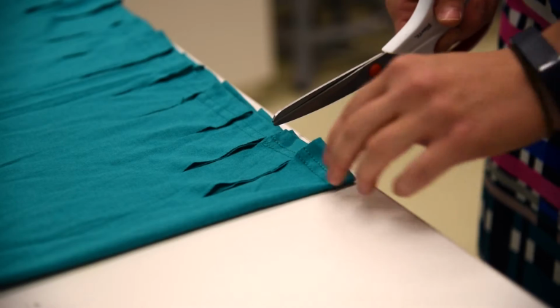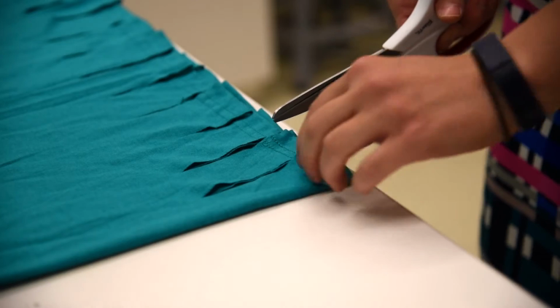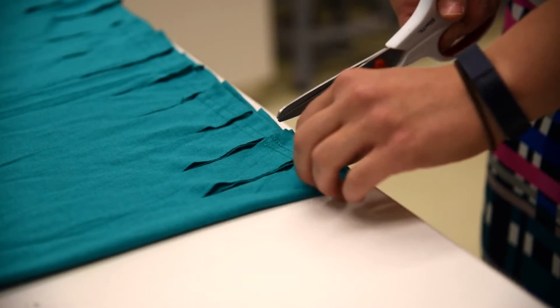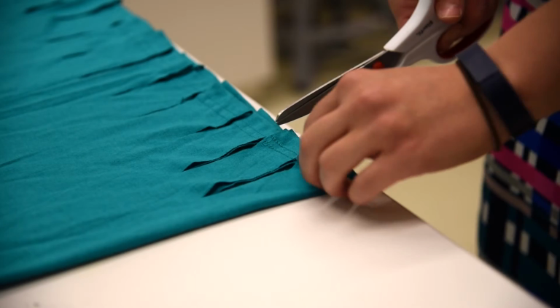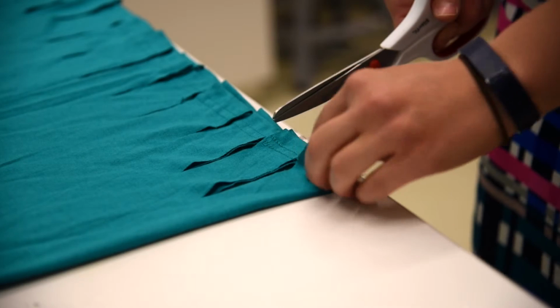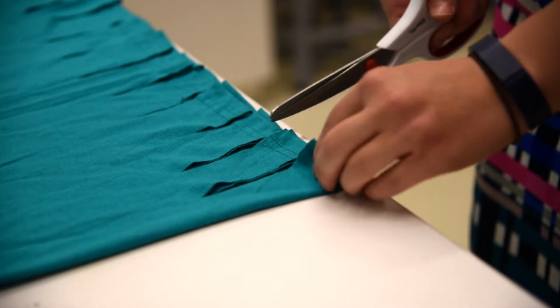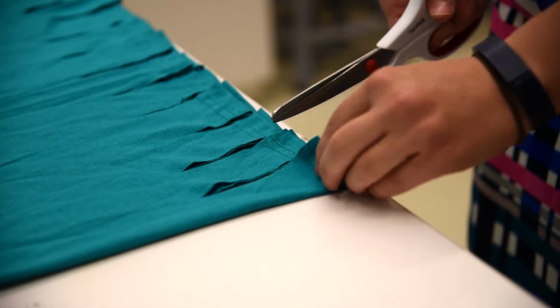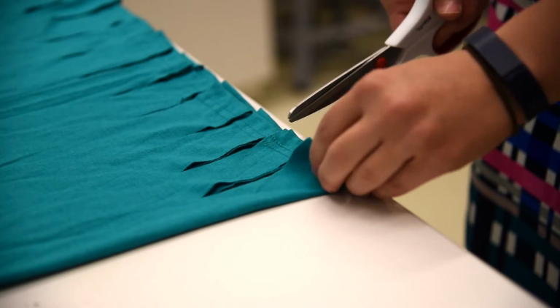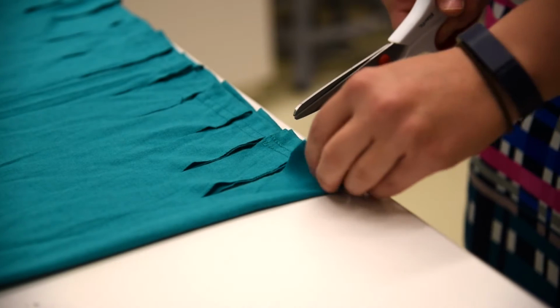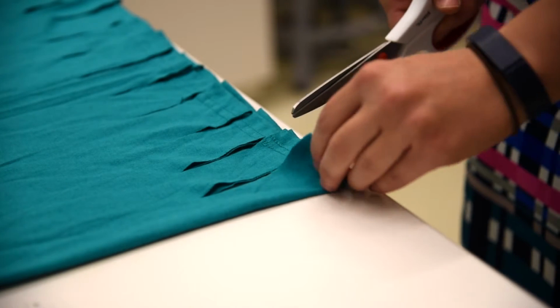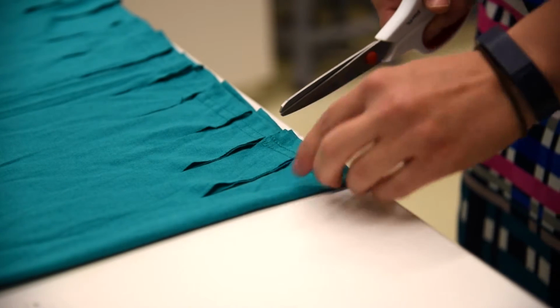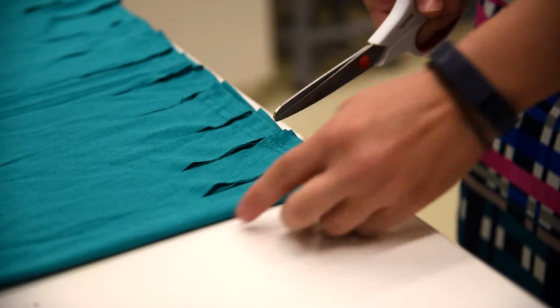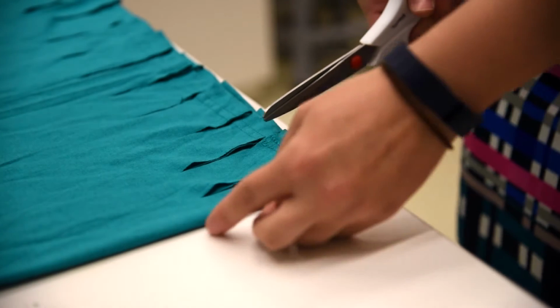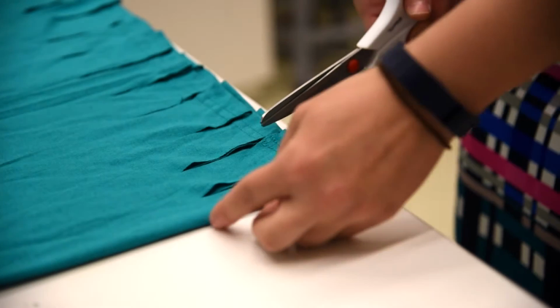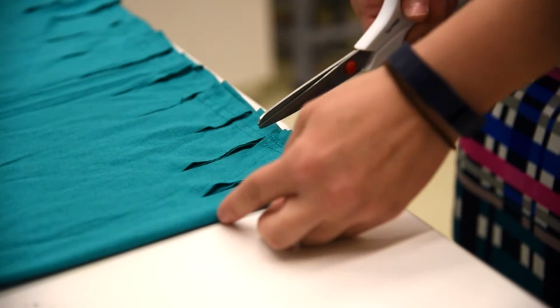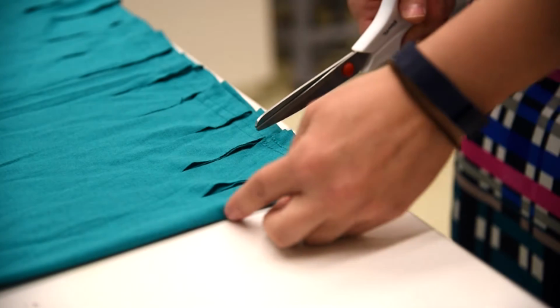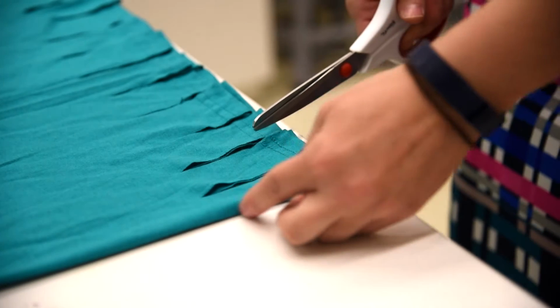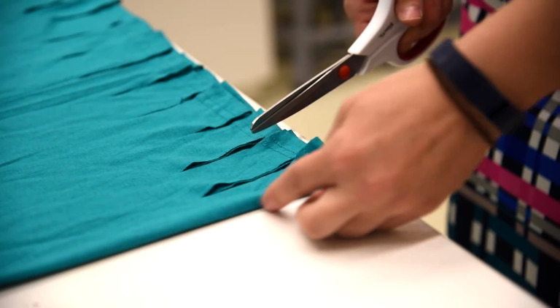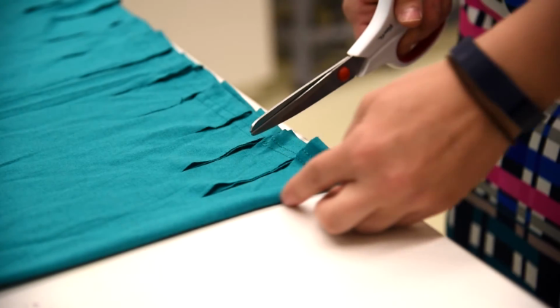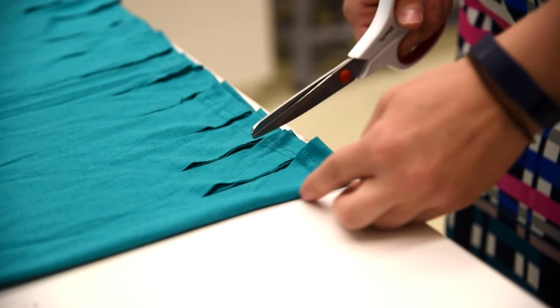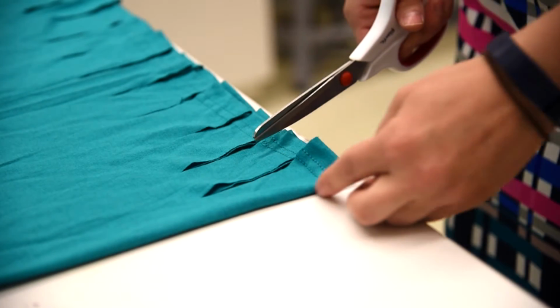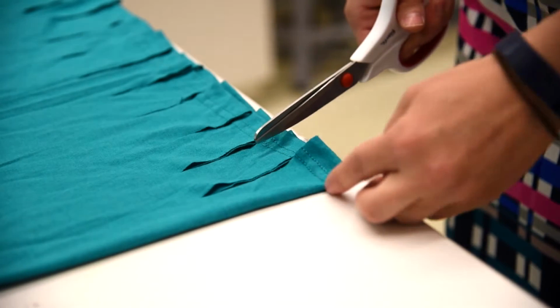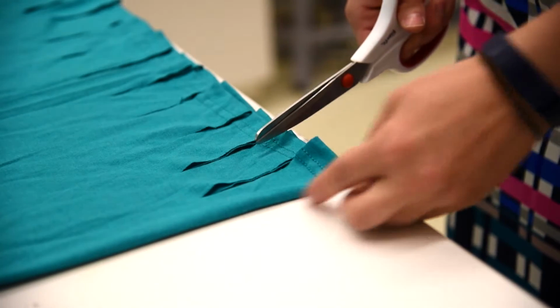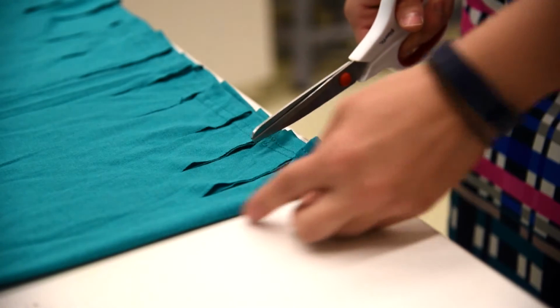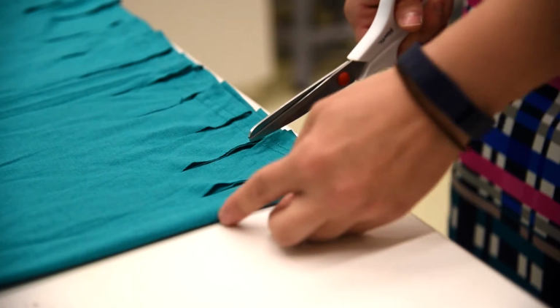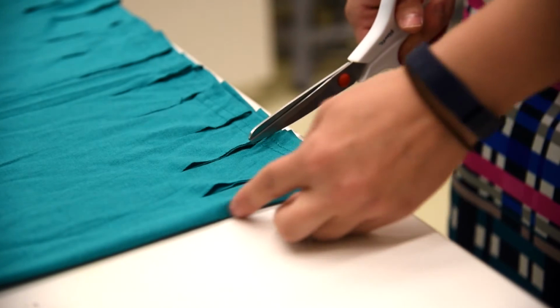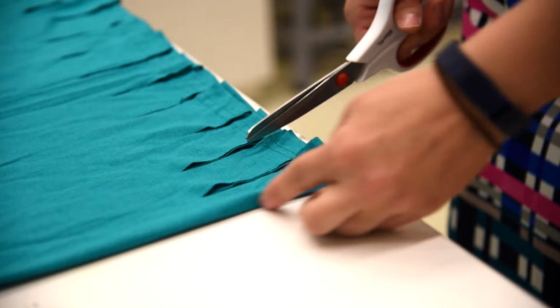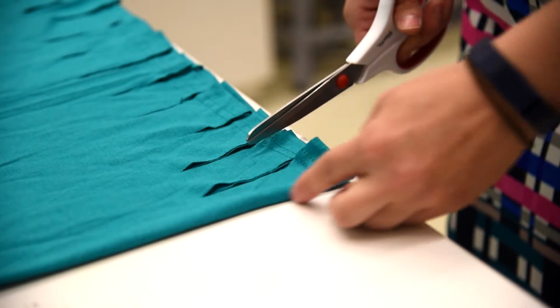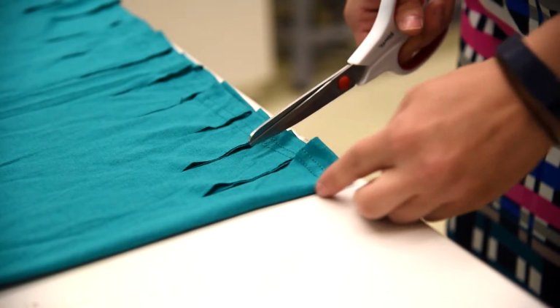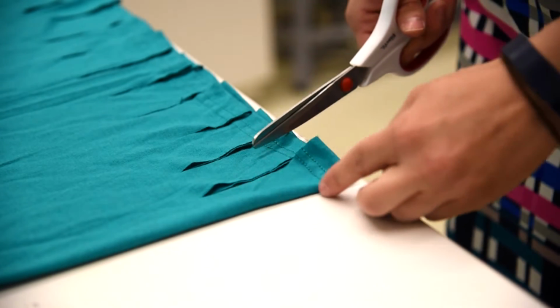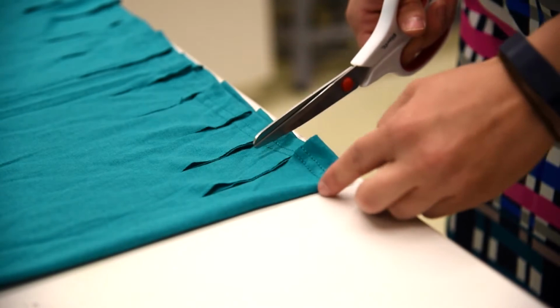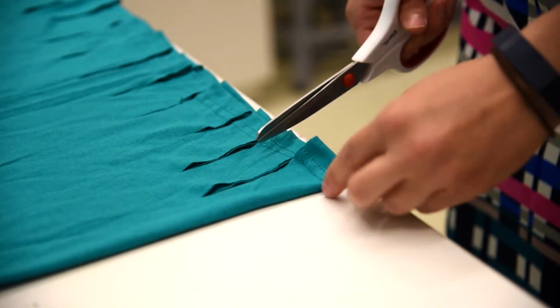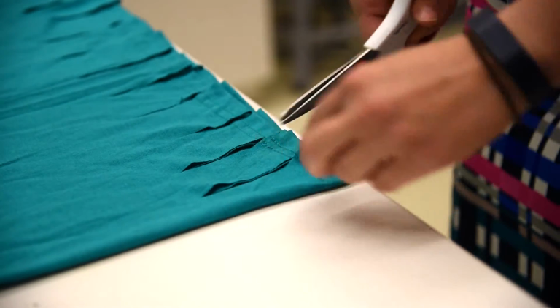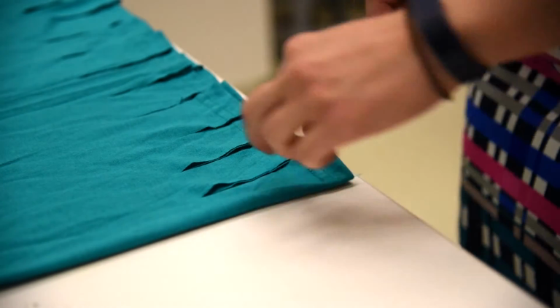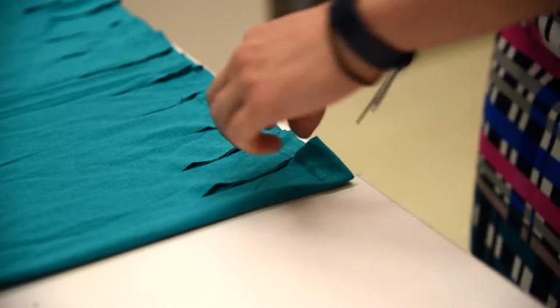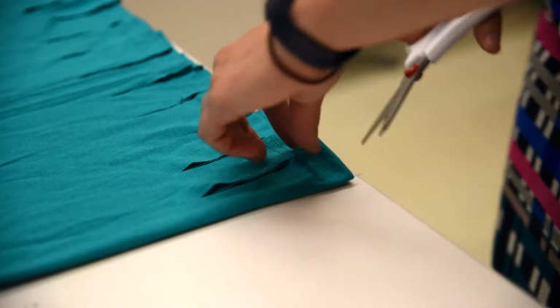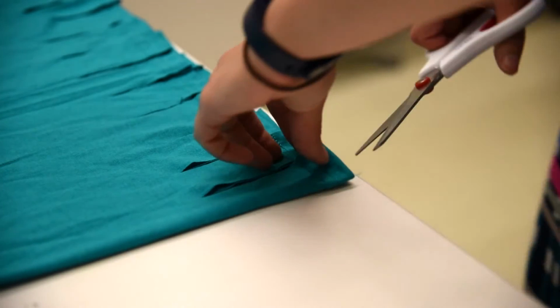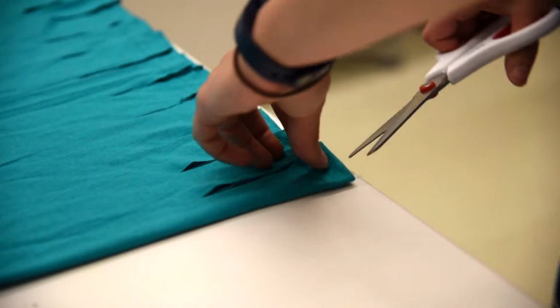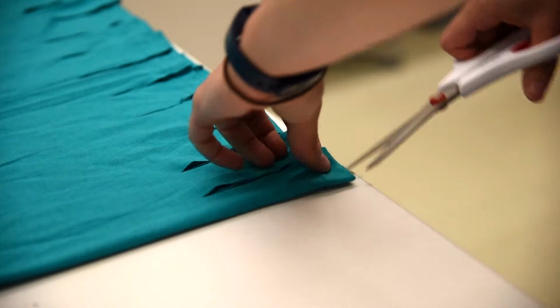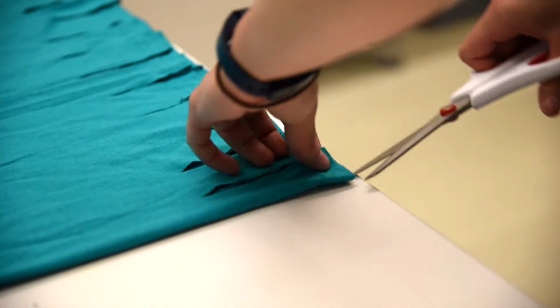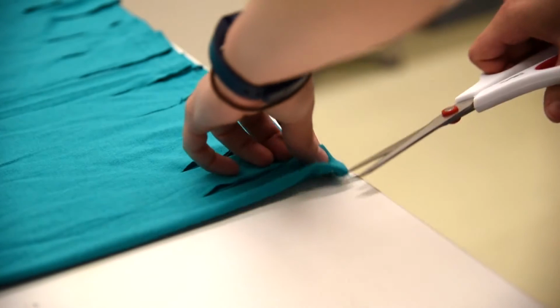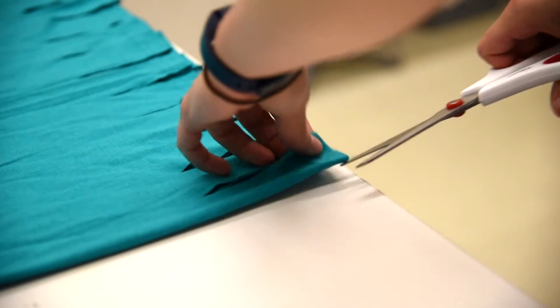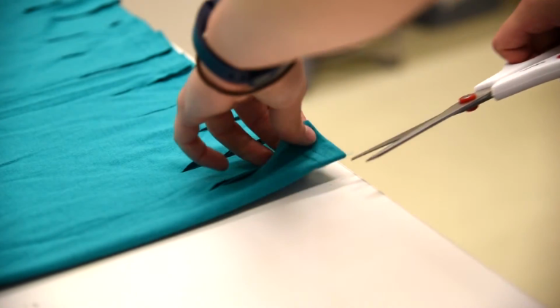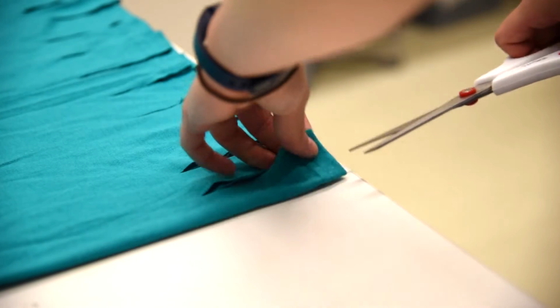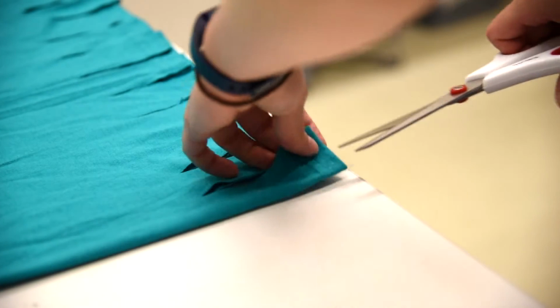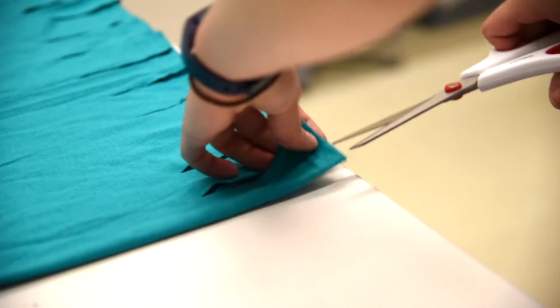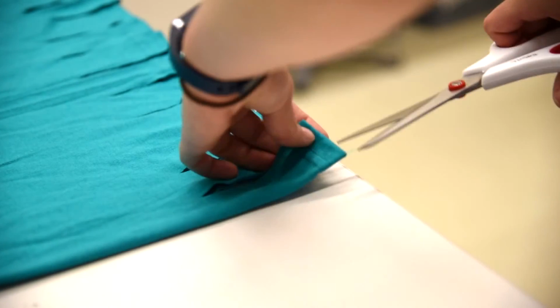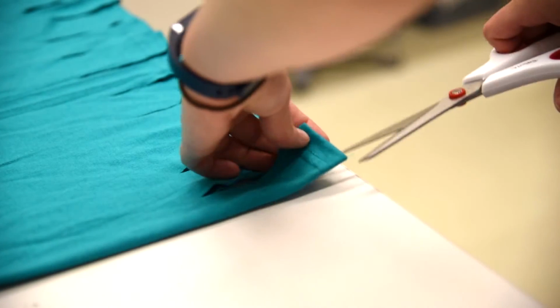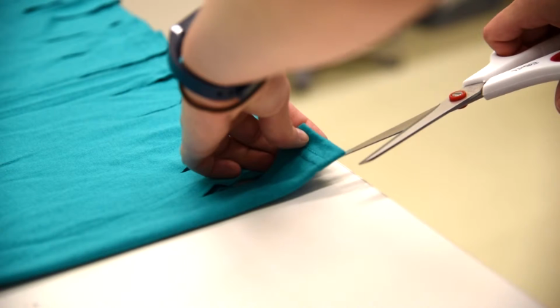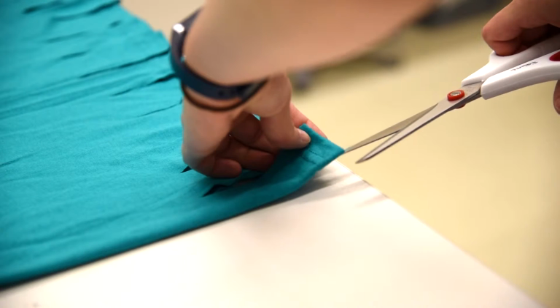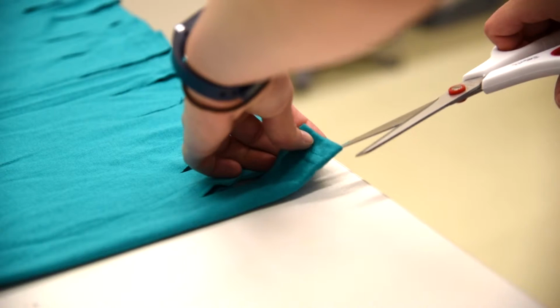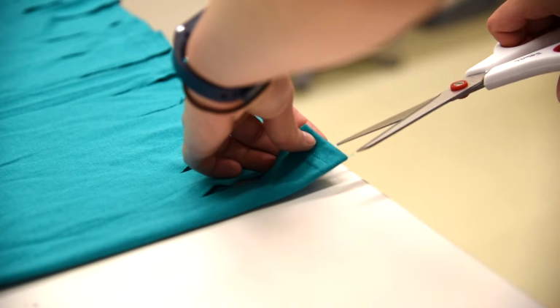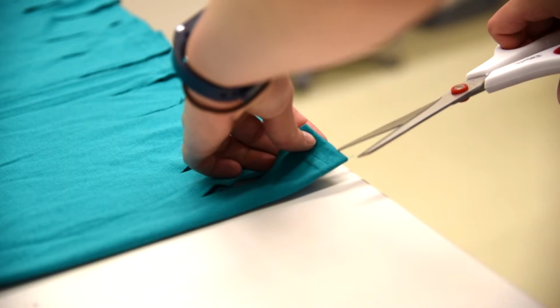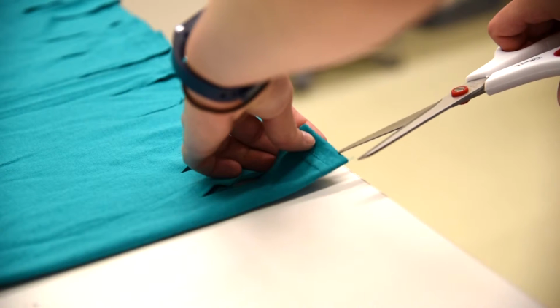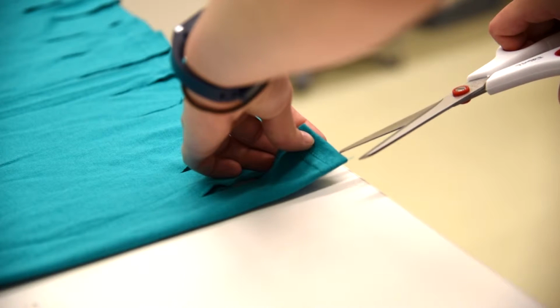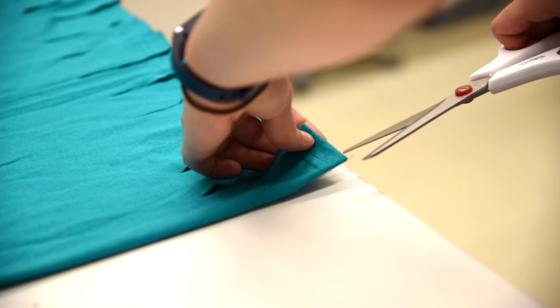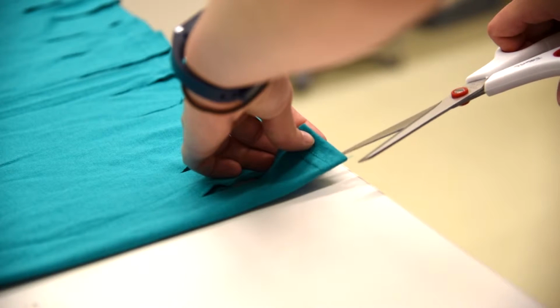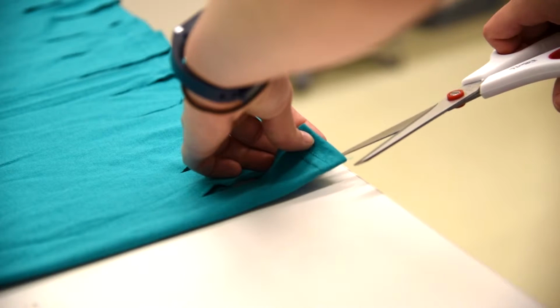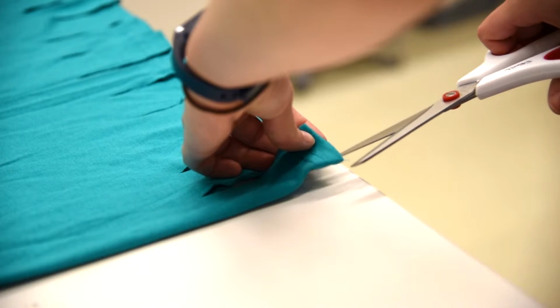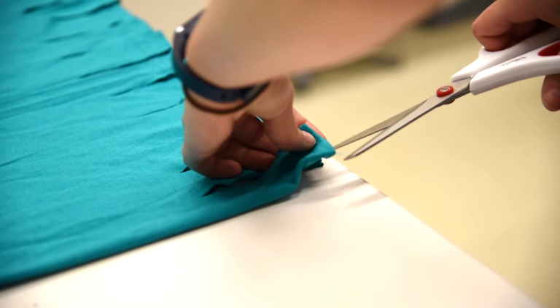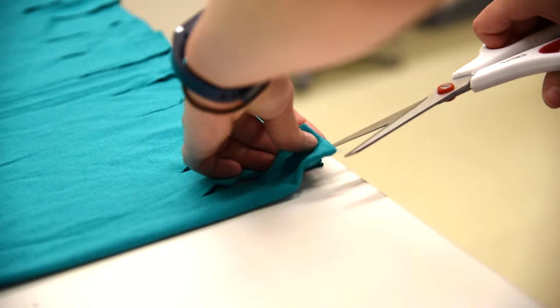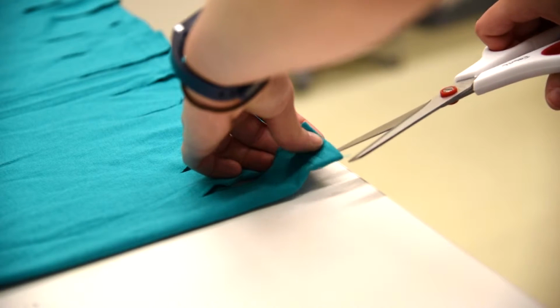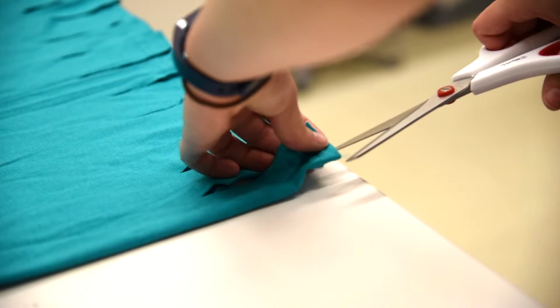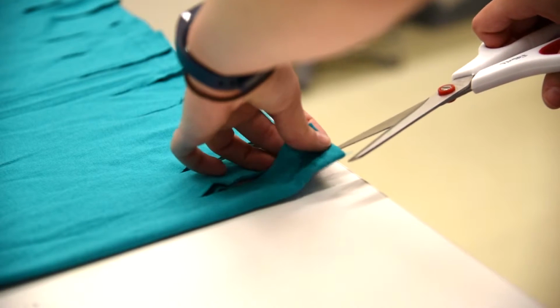Your final cuts will be just to cut through the seam on the sides of the shirt, and you can start on the left.